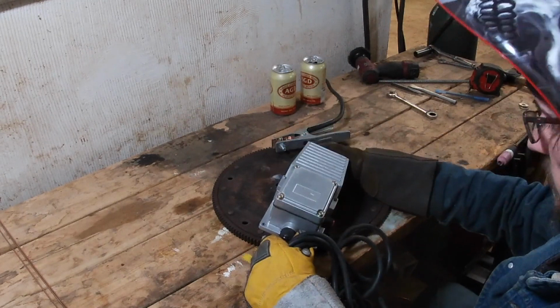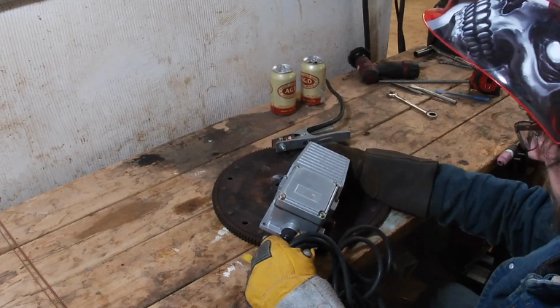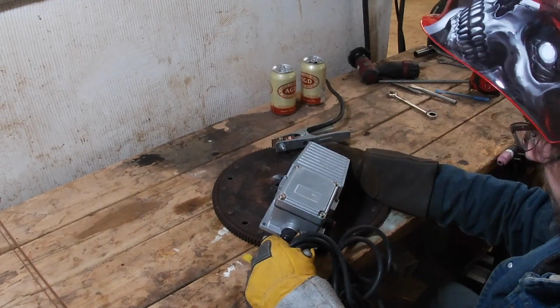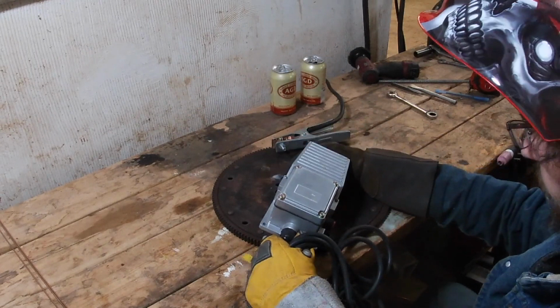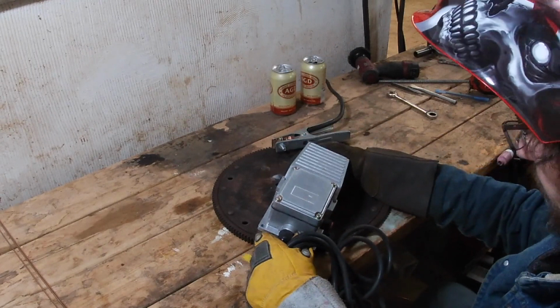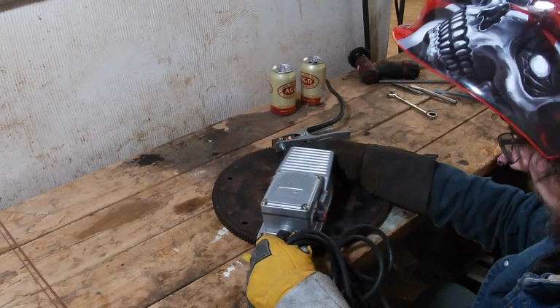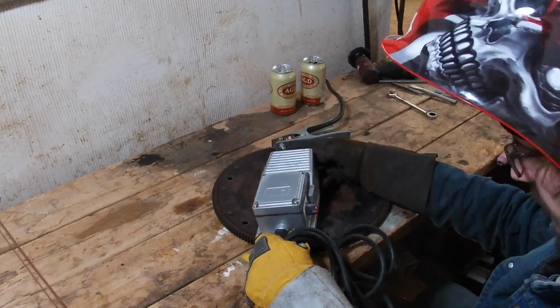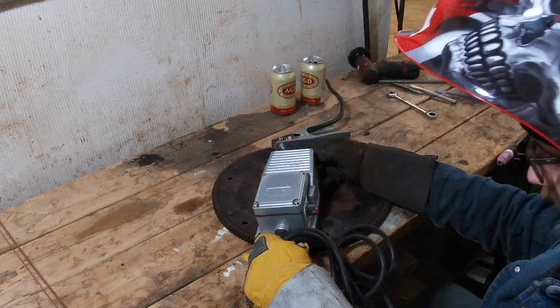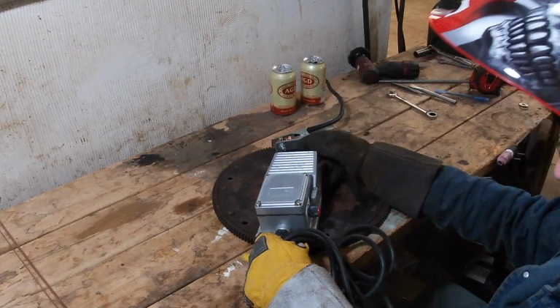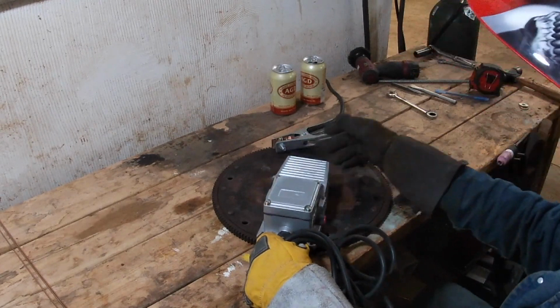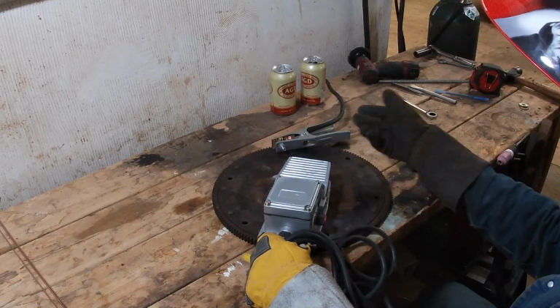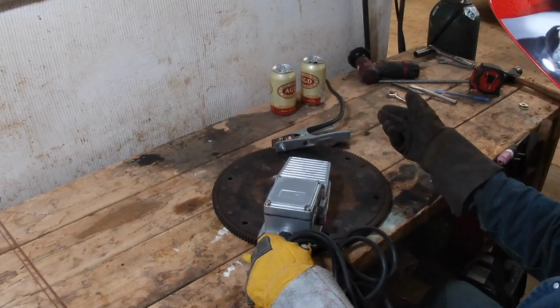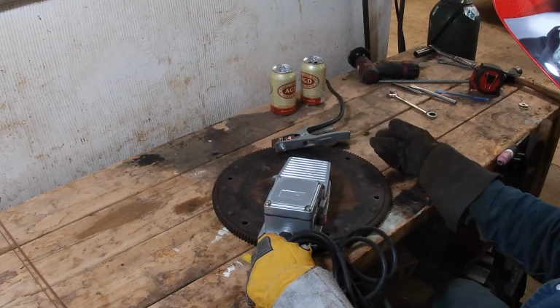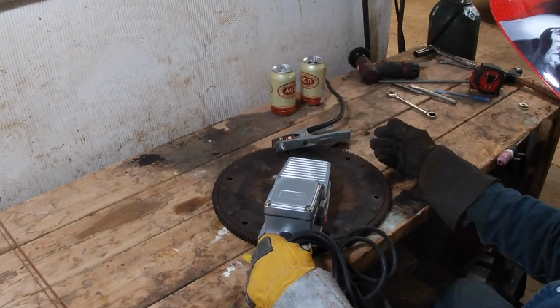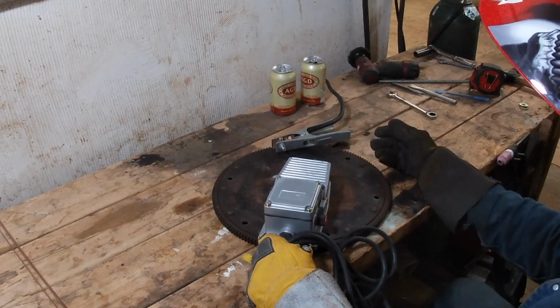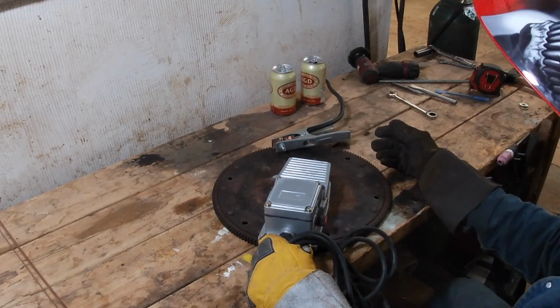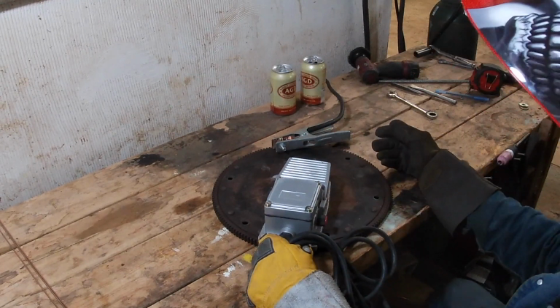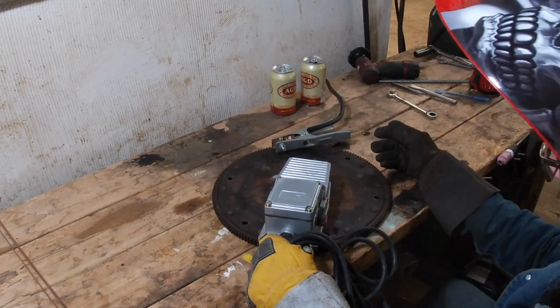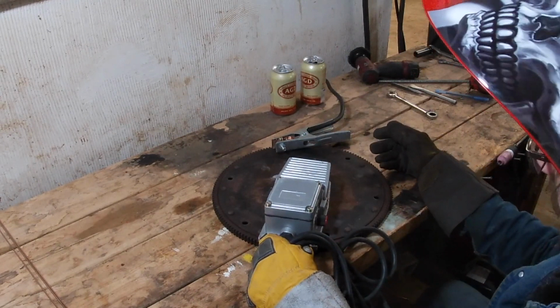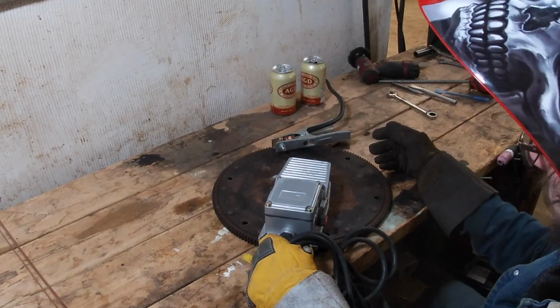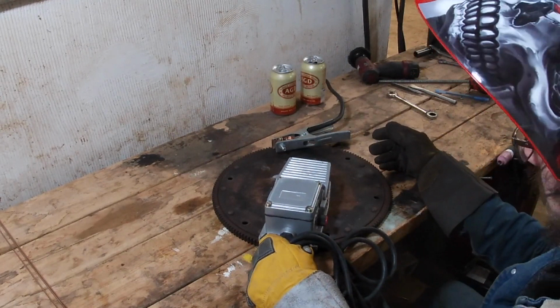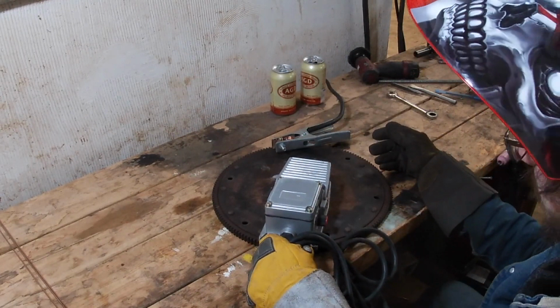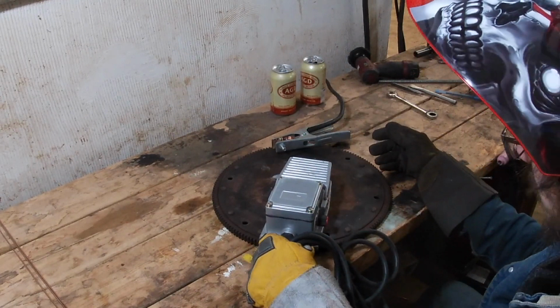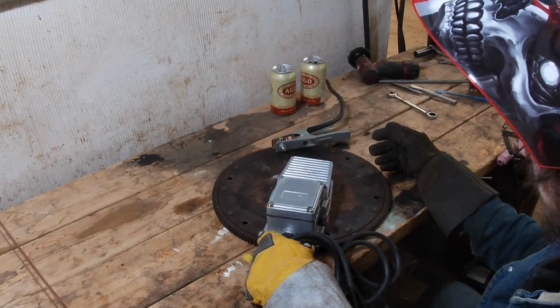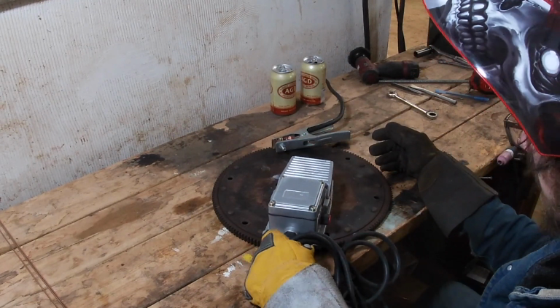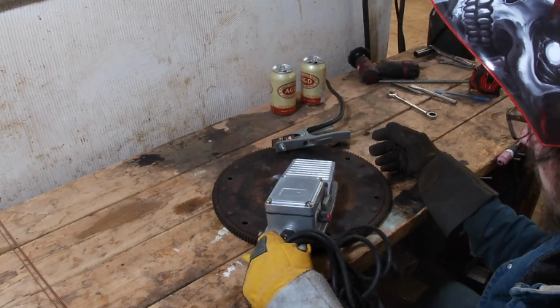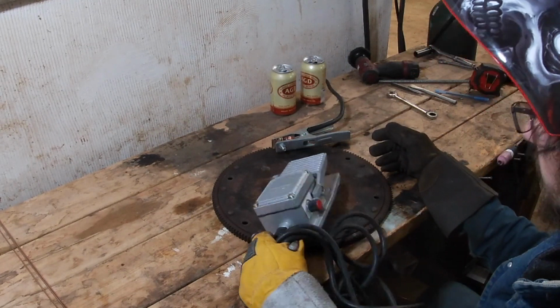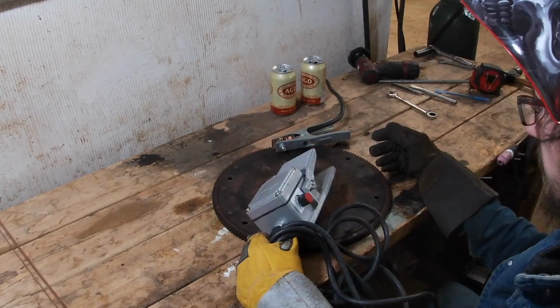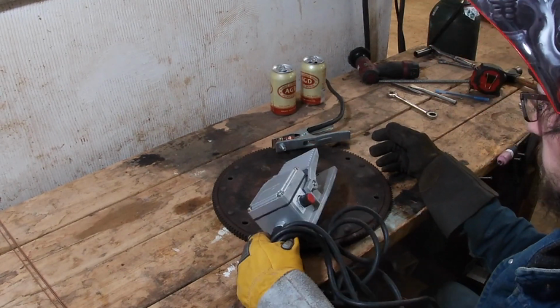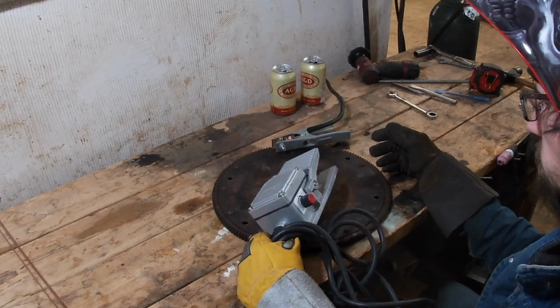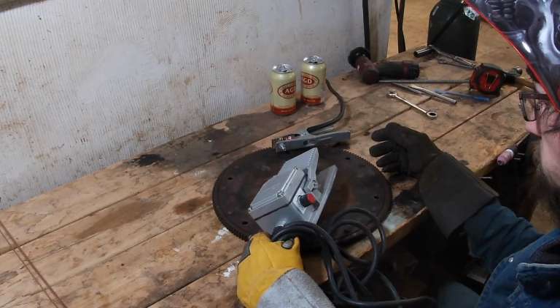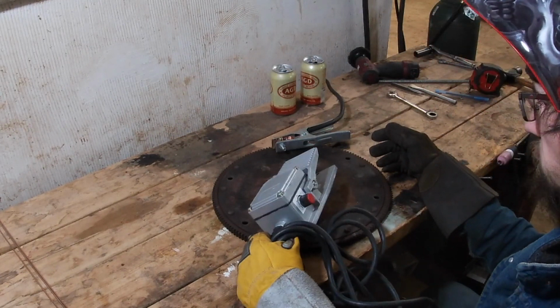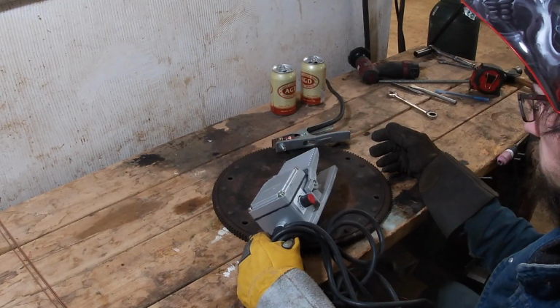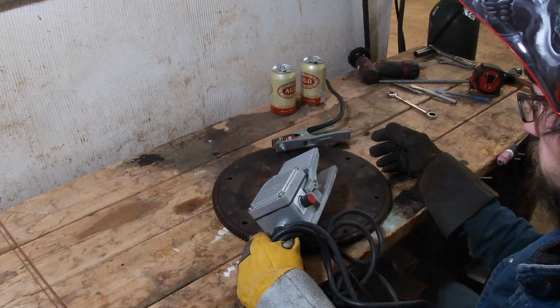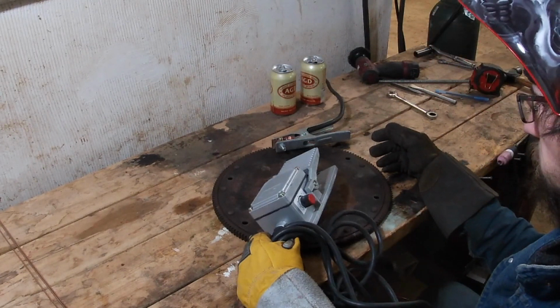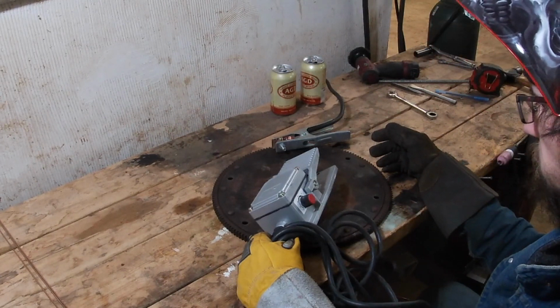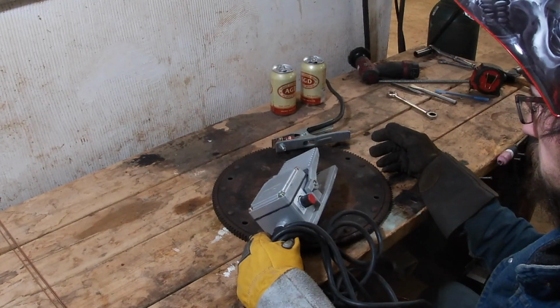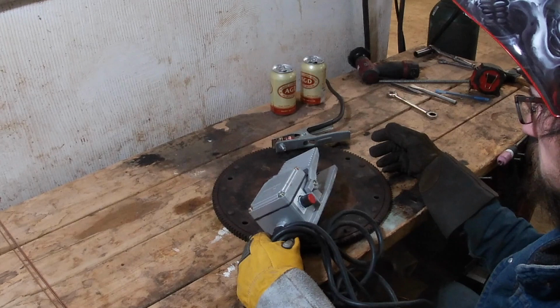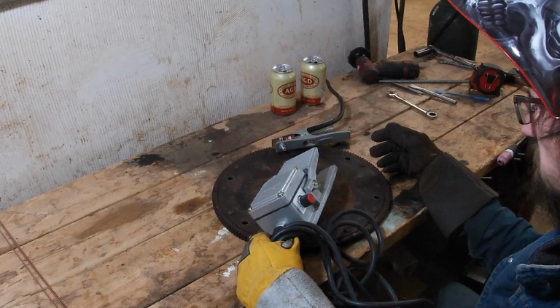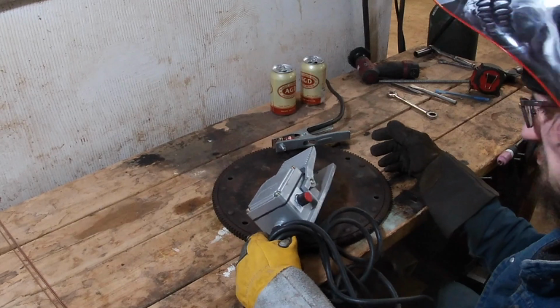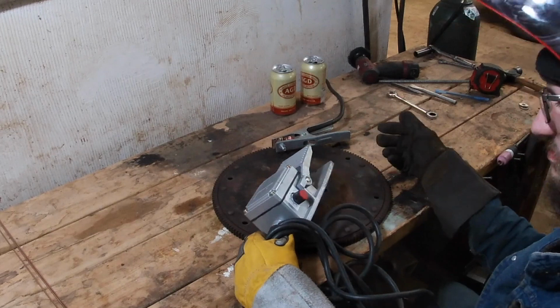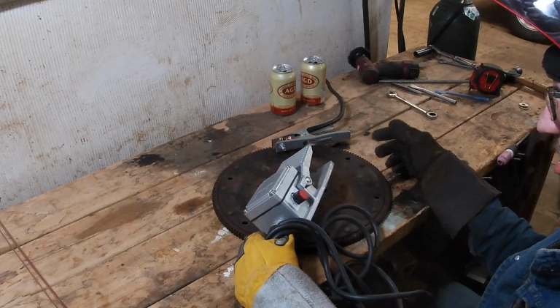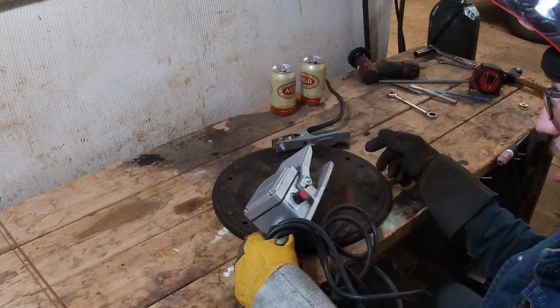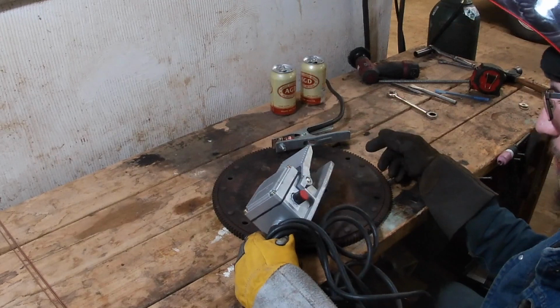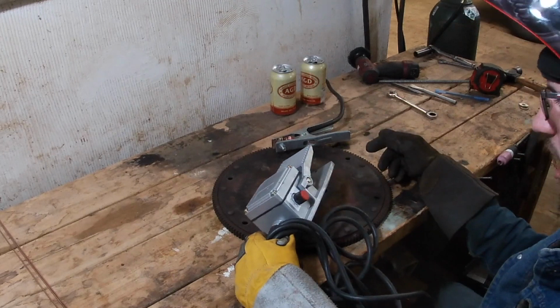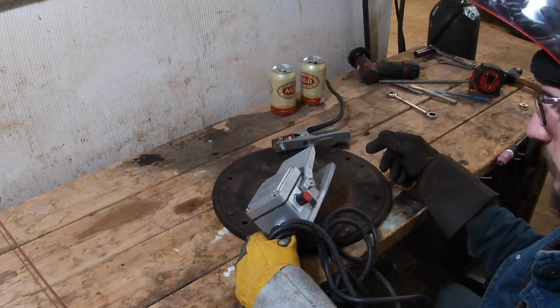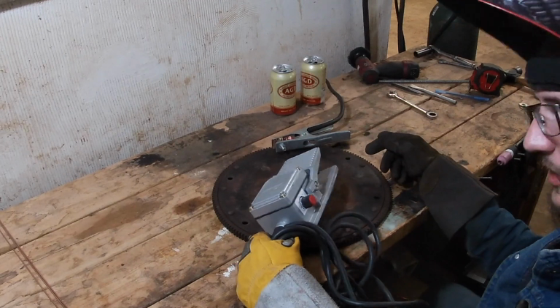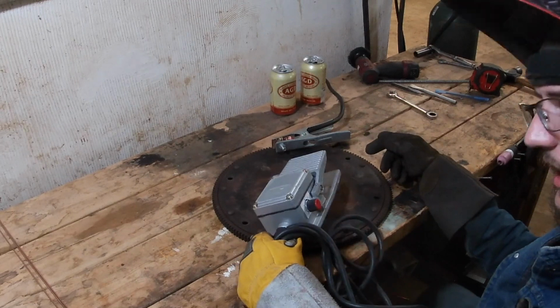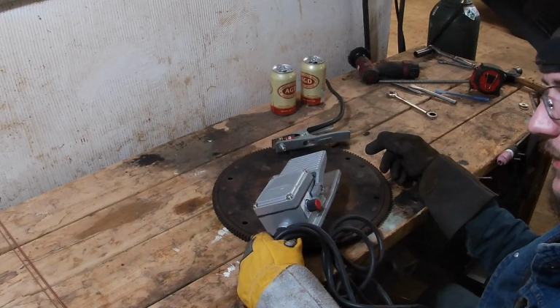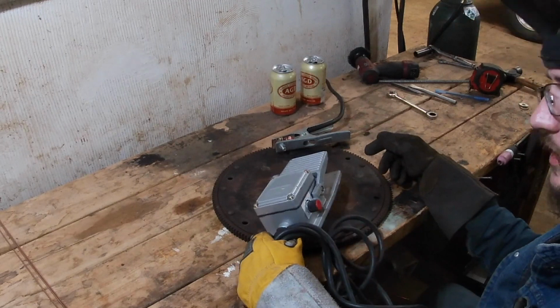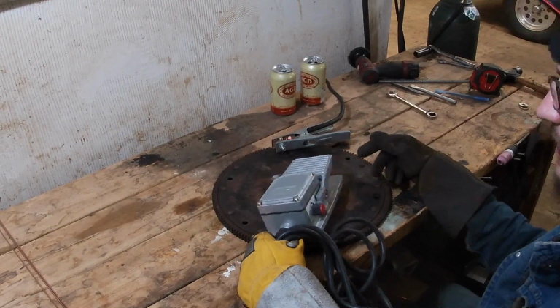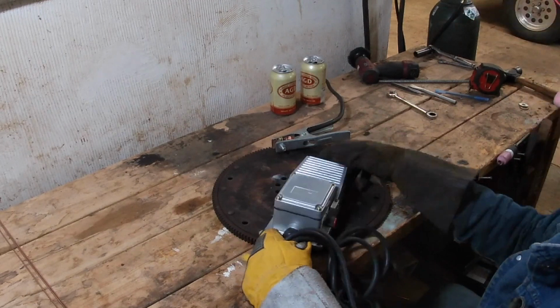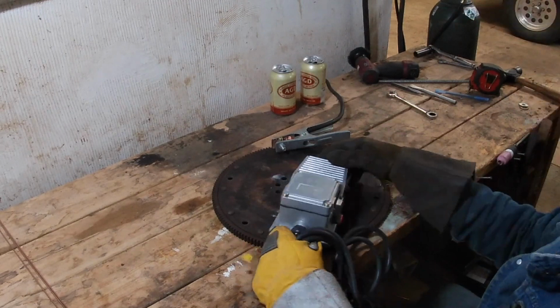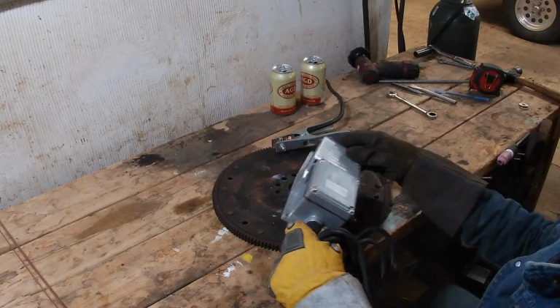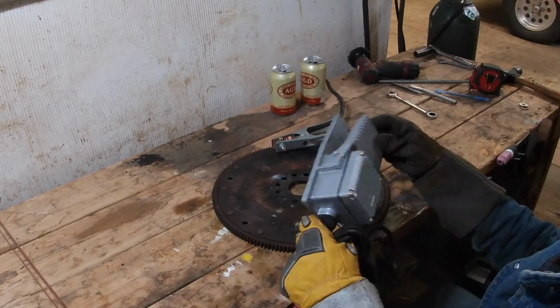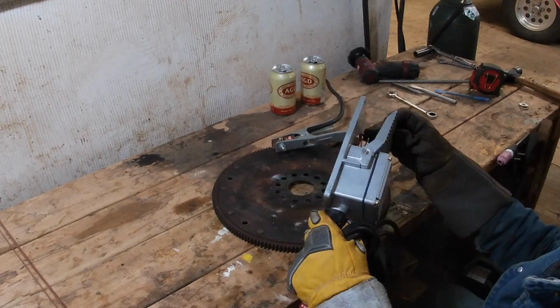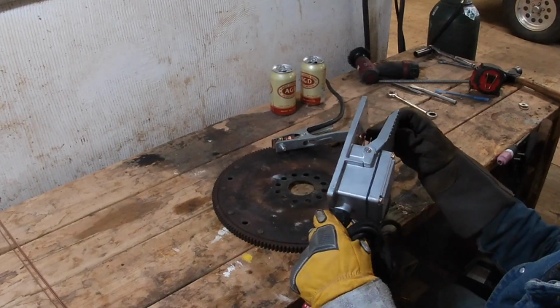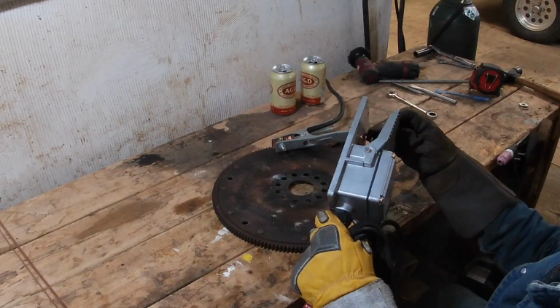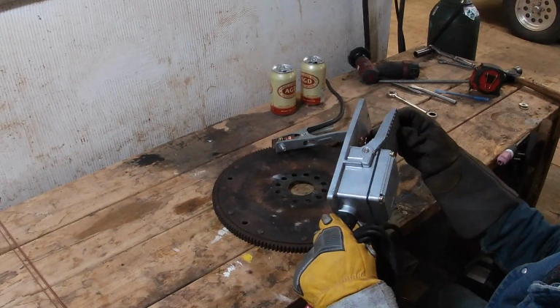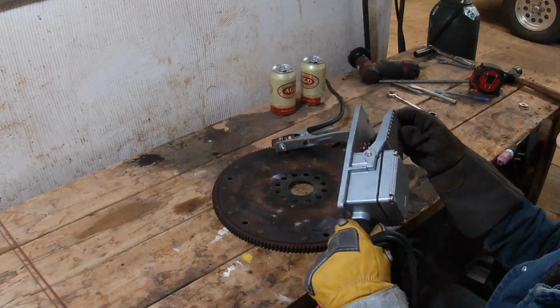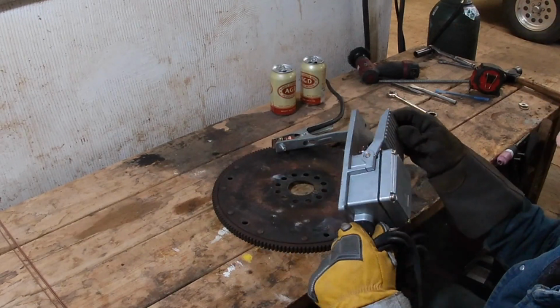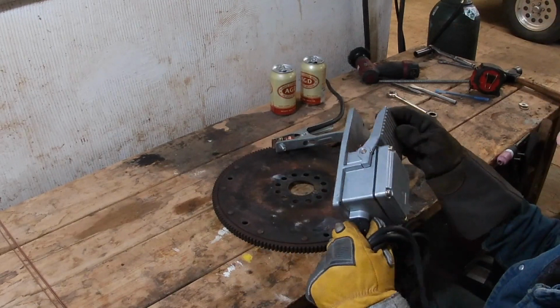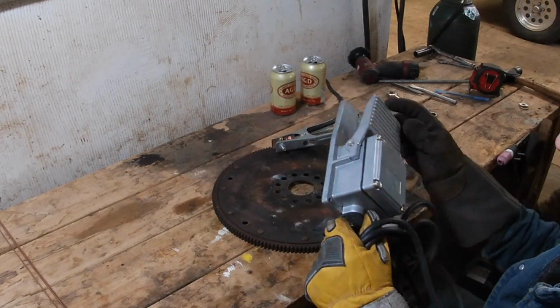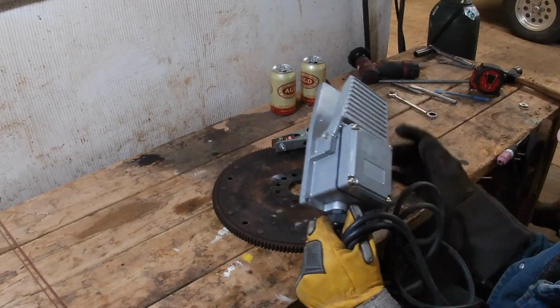So I think I've got some scrap steel kicking around that I can cobble together and make into a usable pedal.